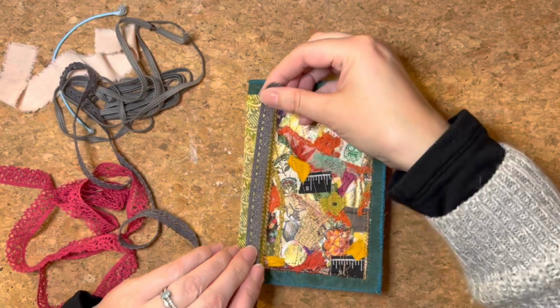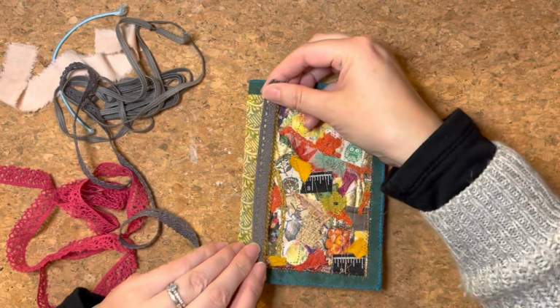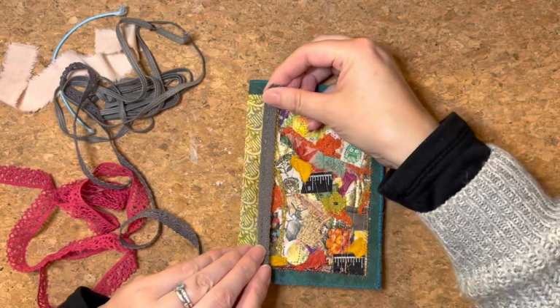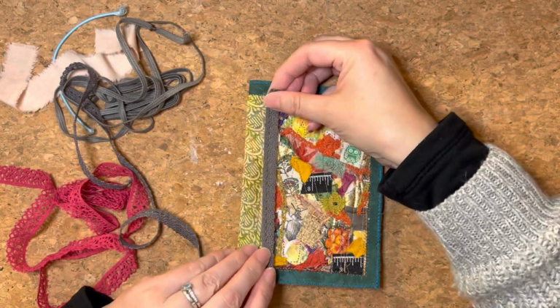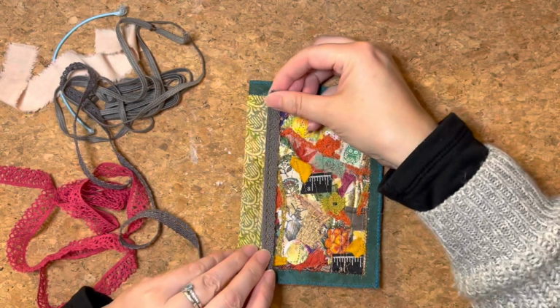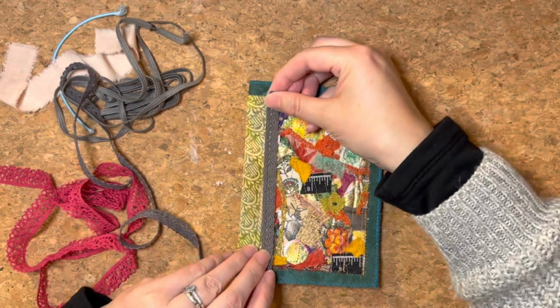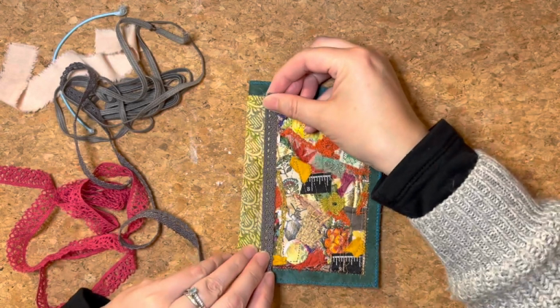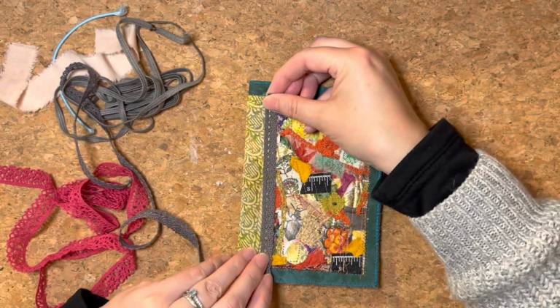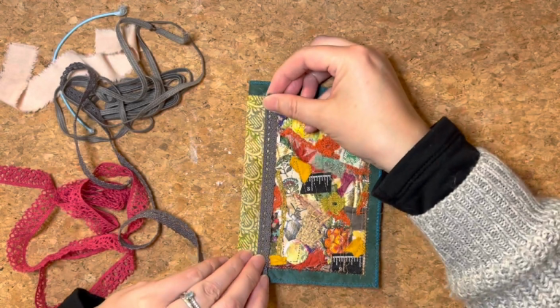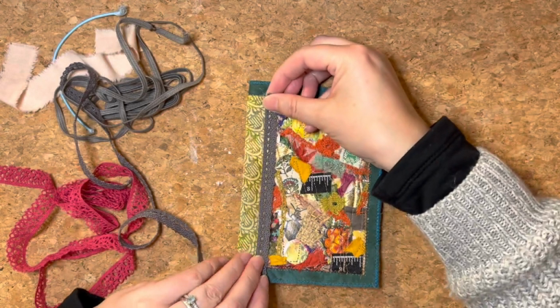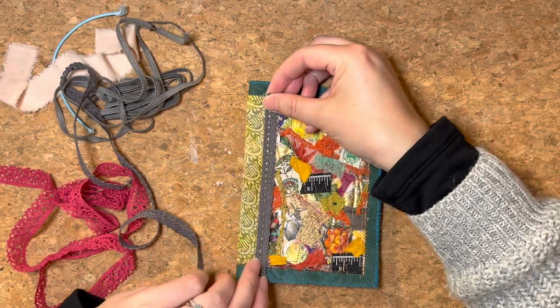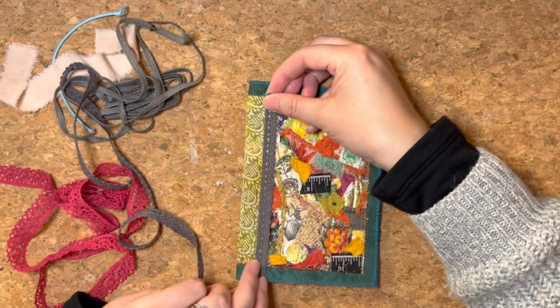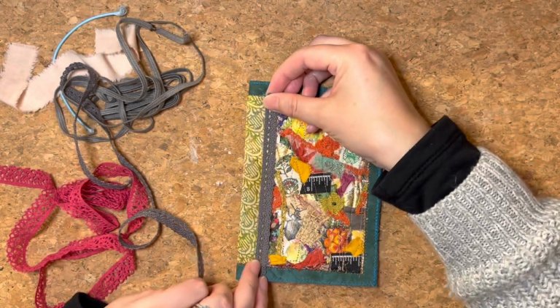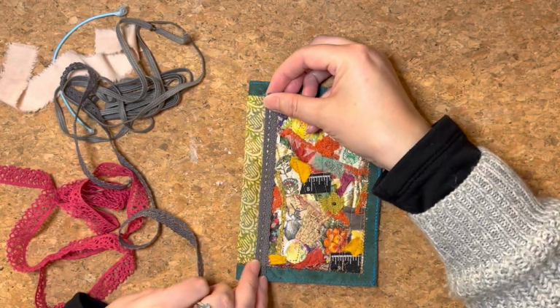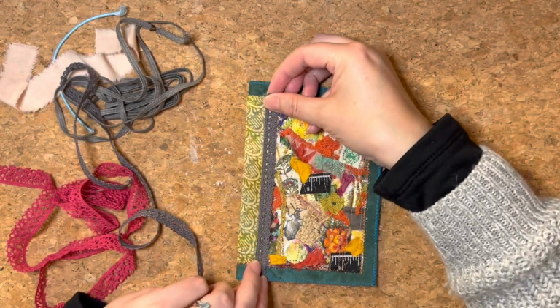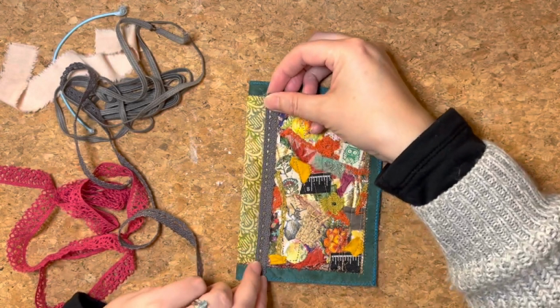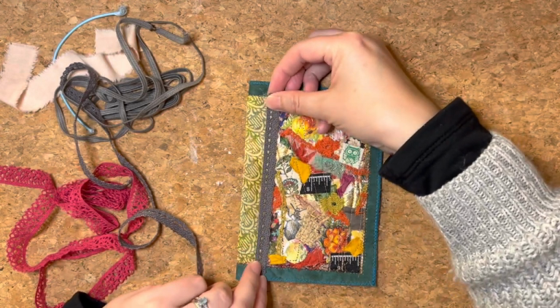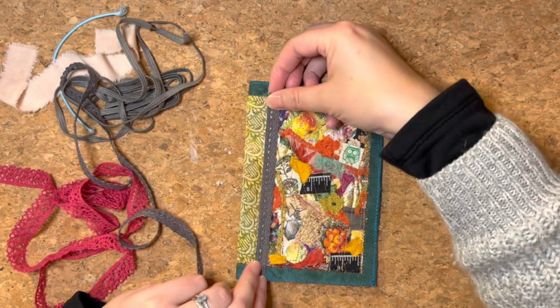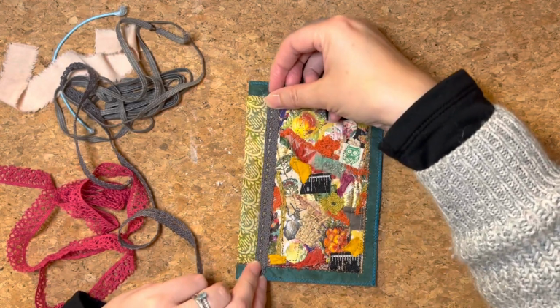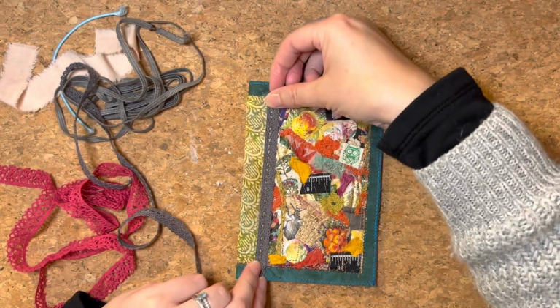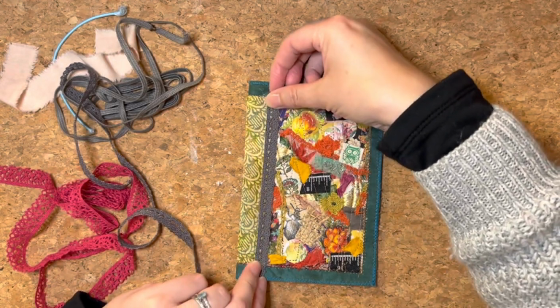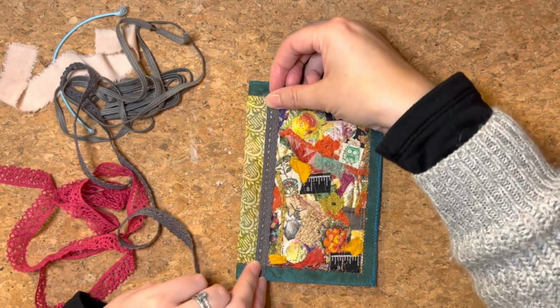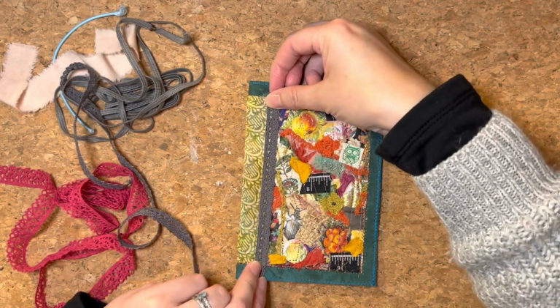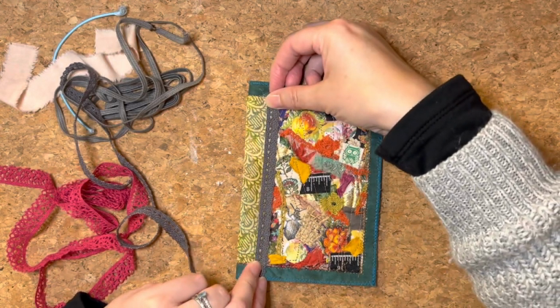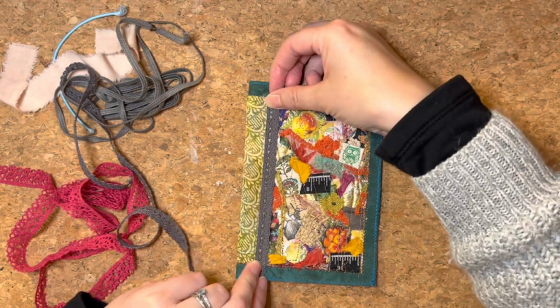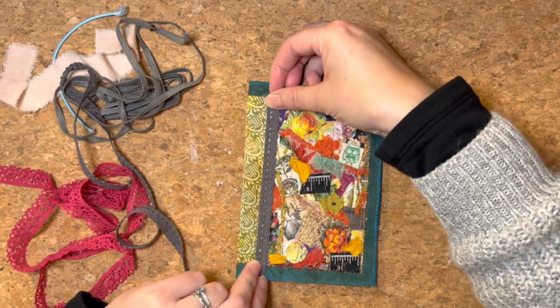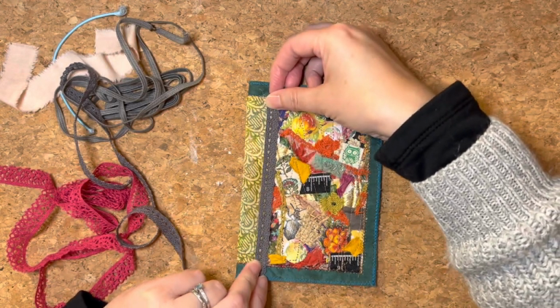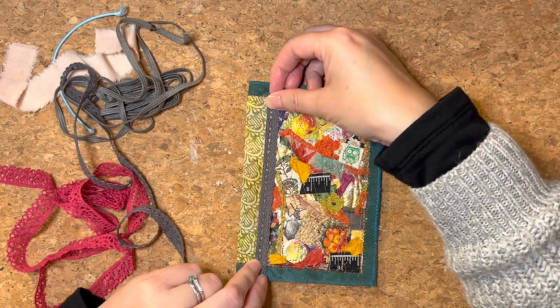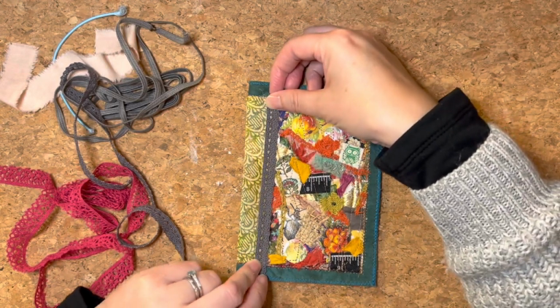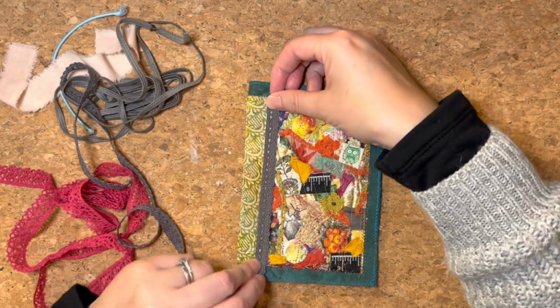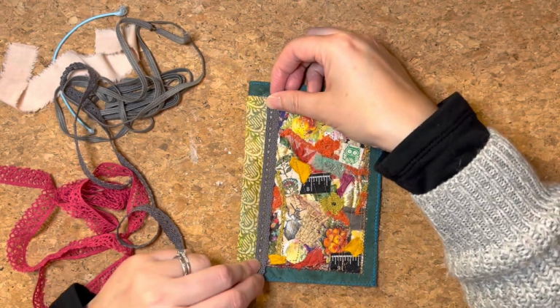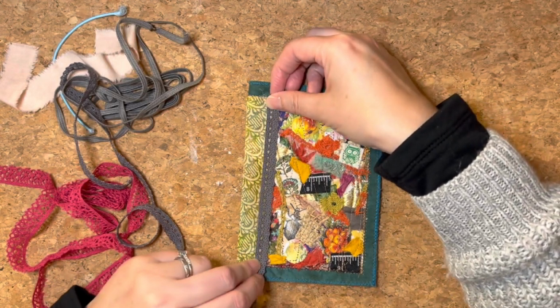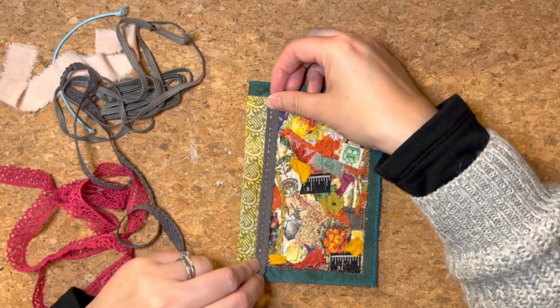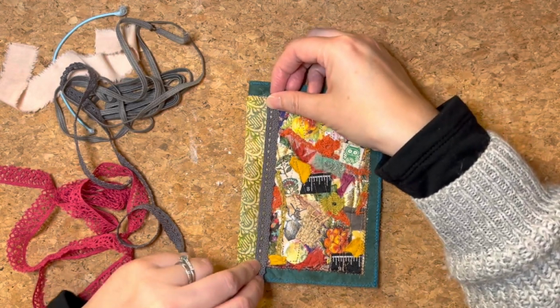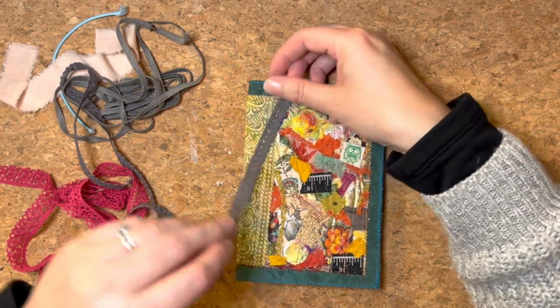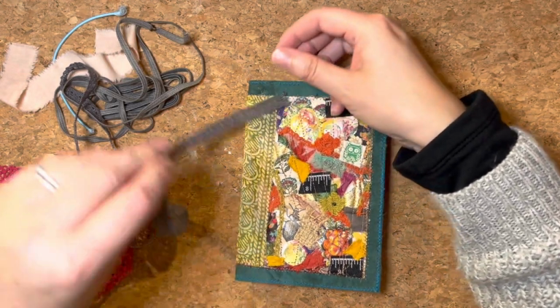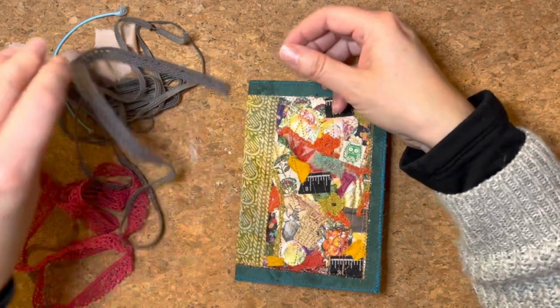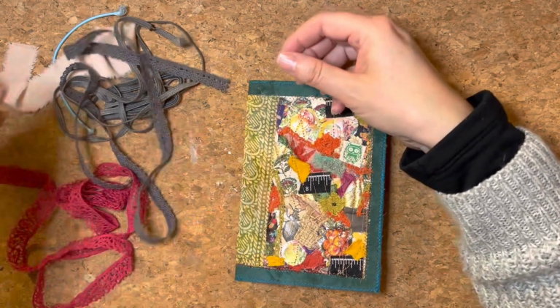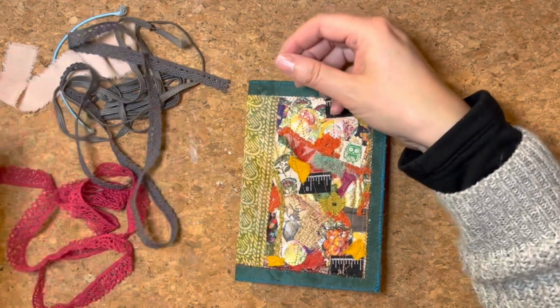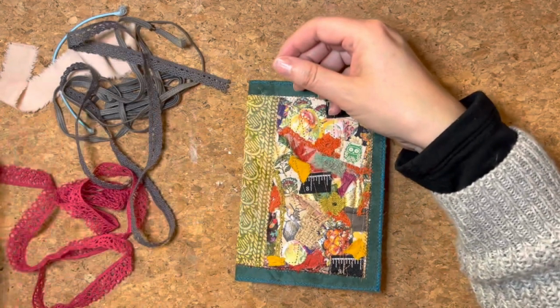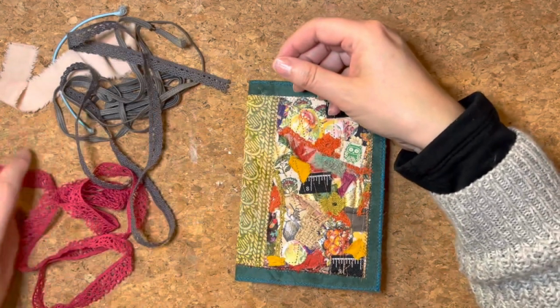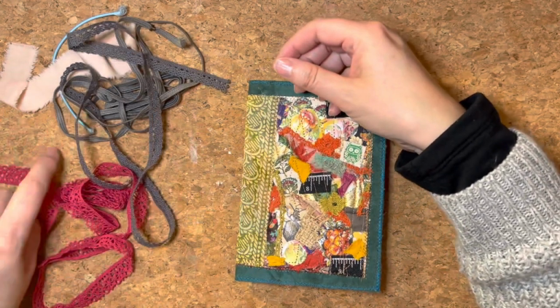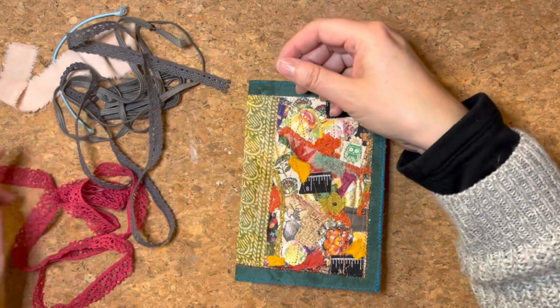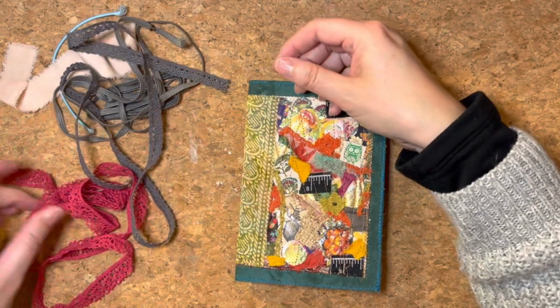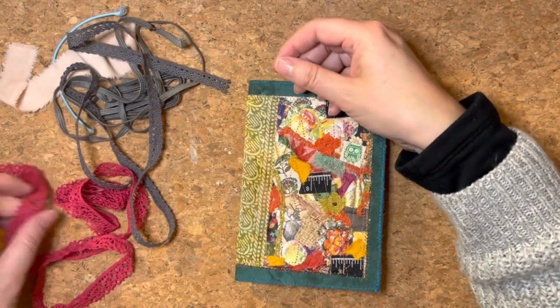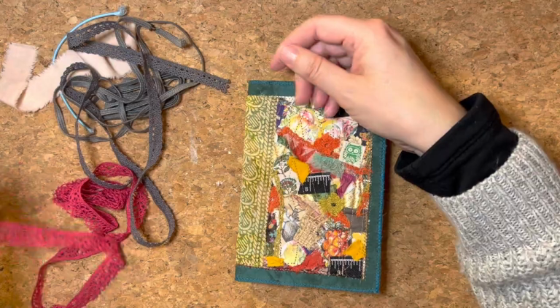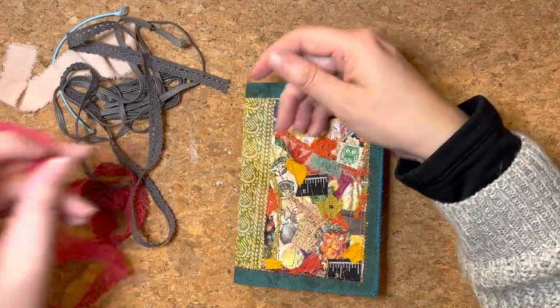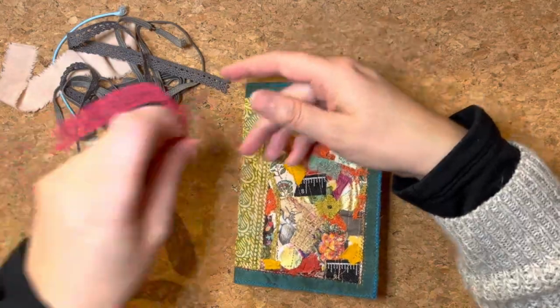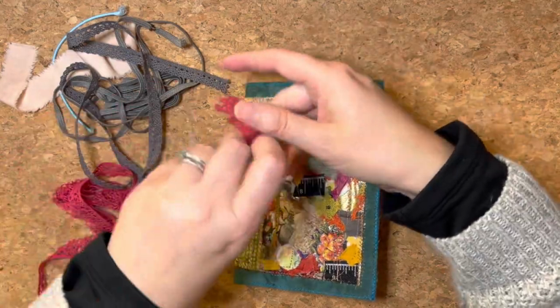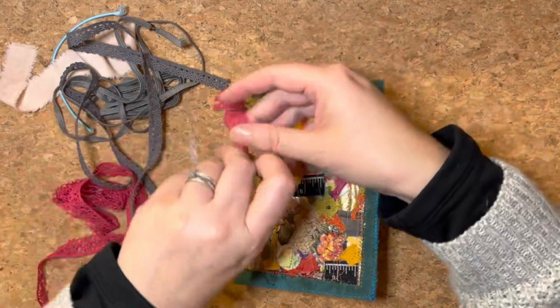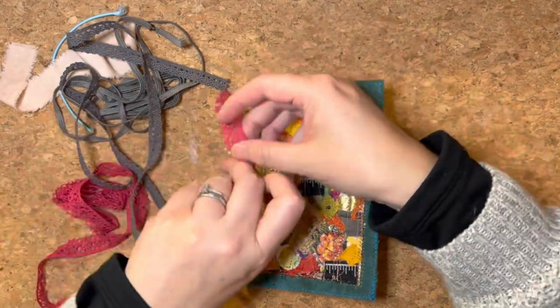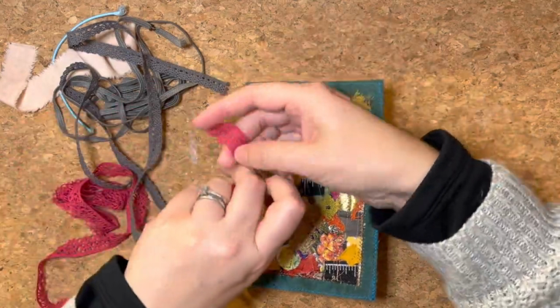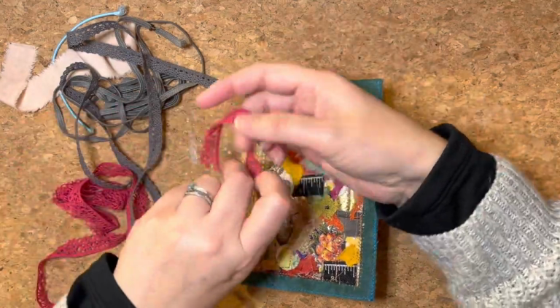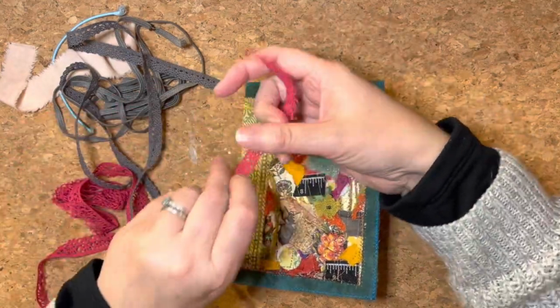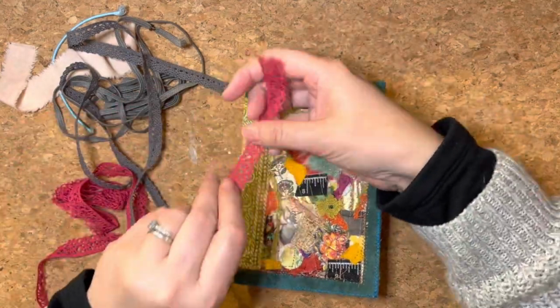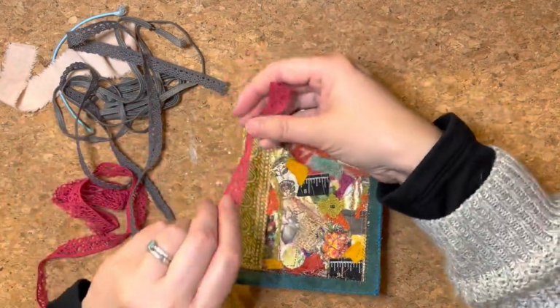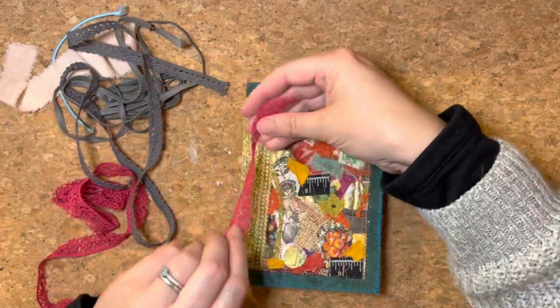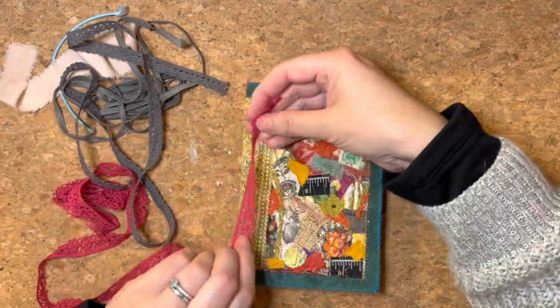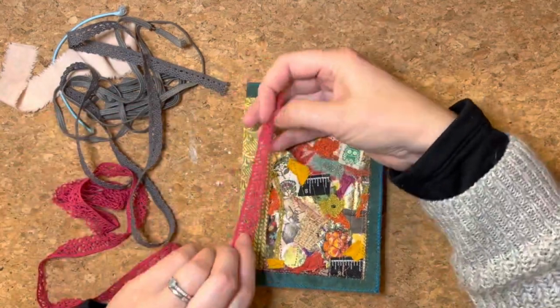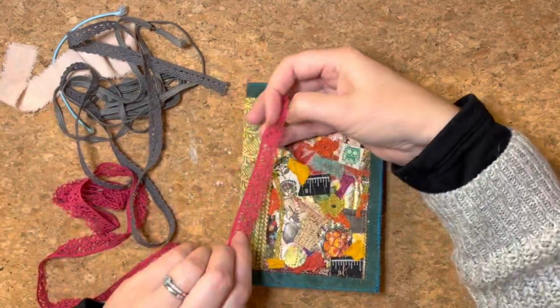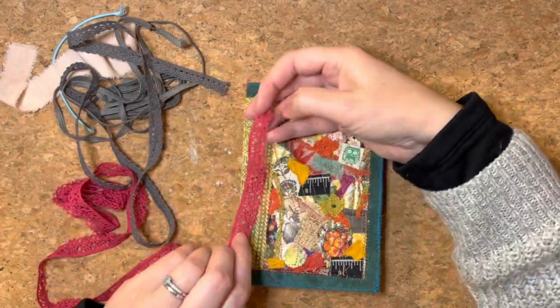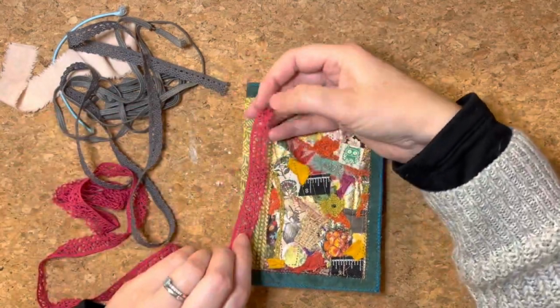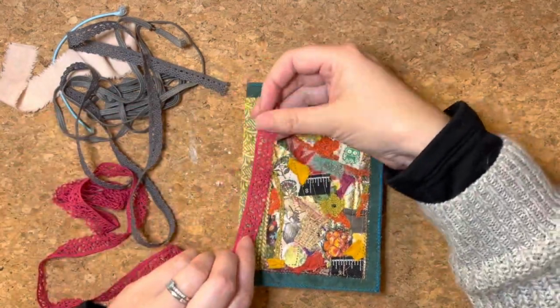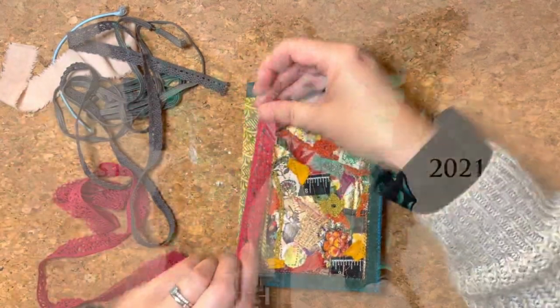My head says go with grey, but my heart says hot pink all the way.